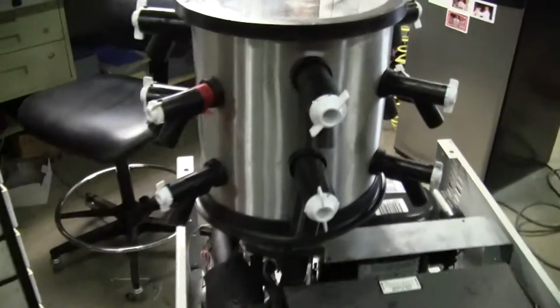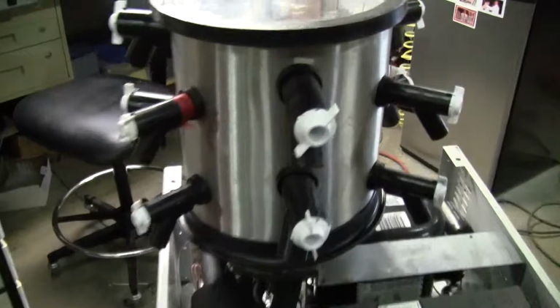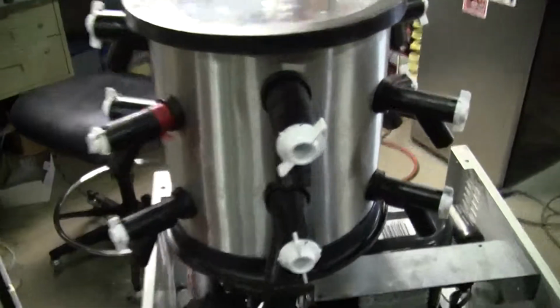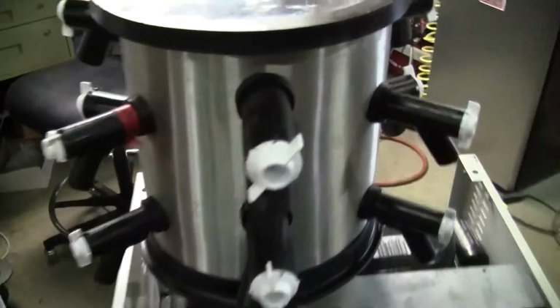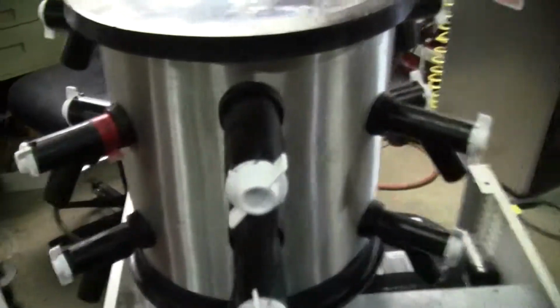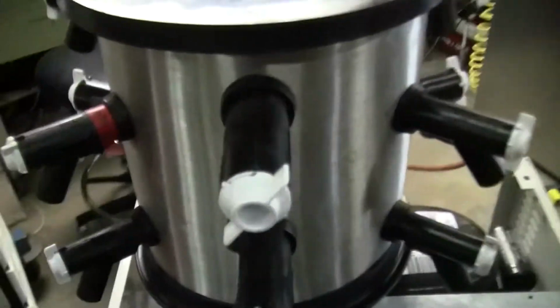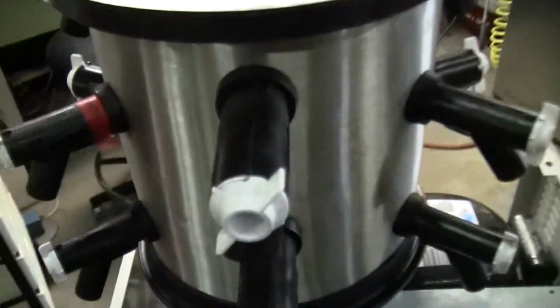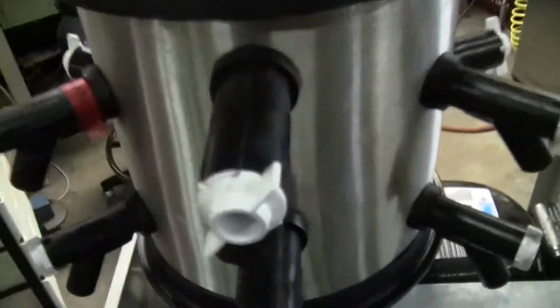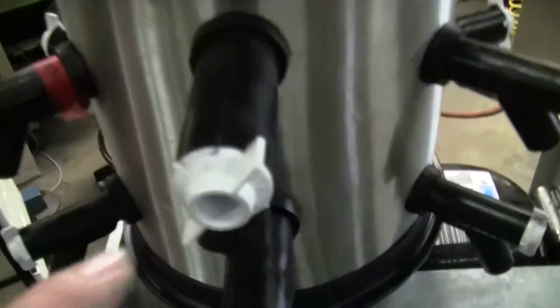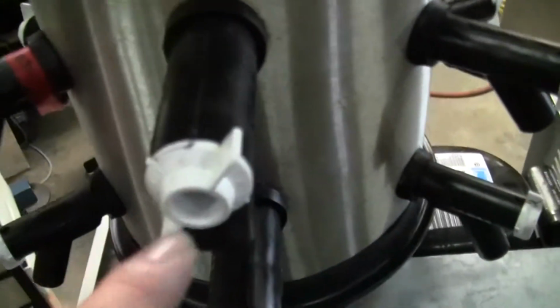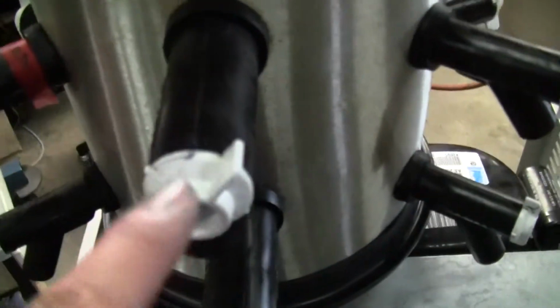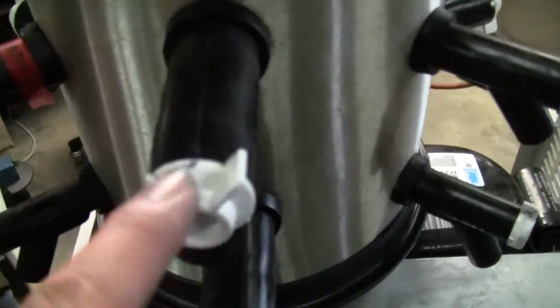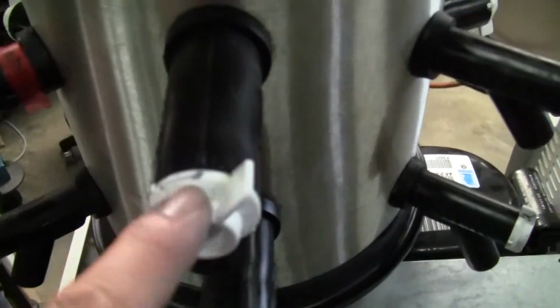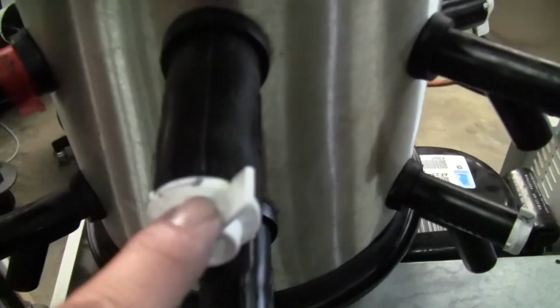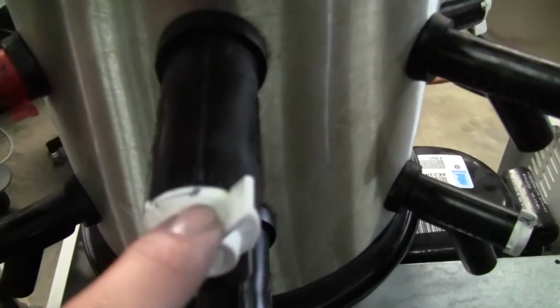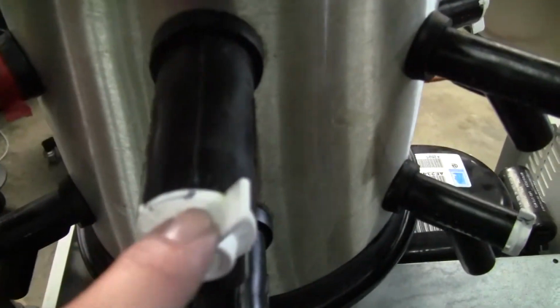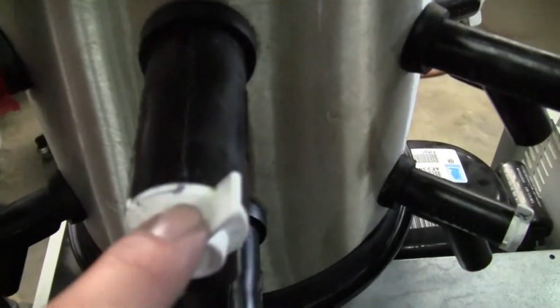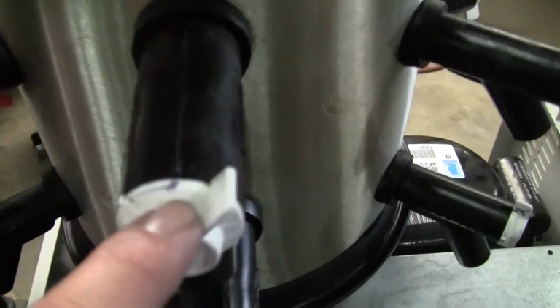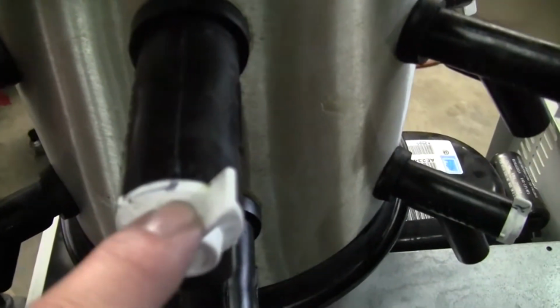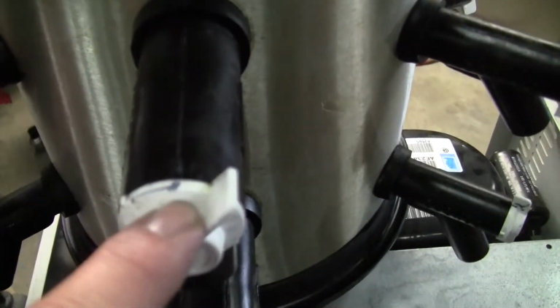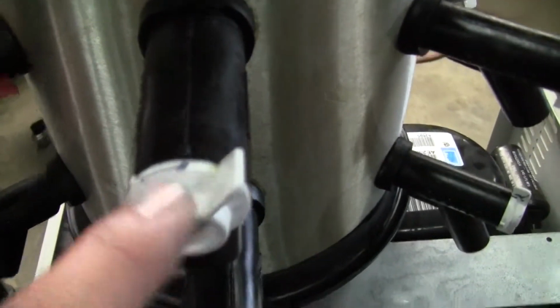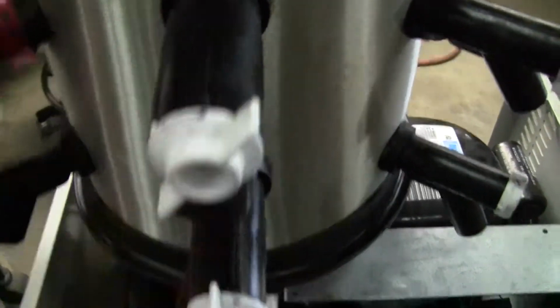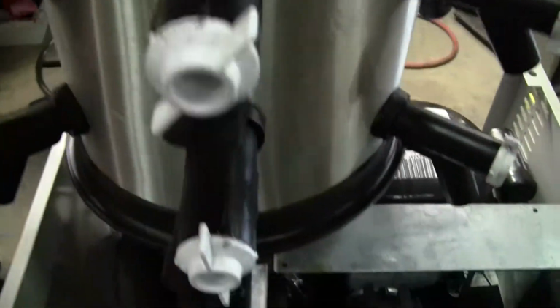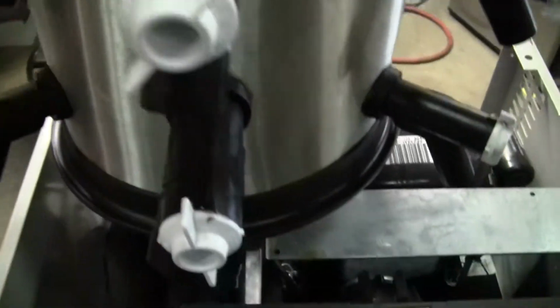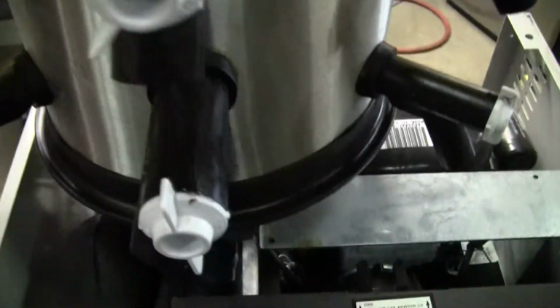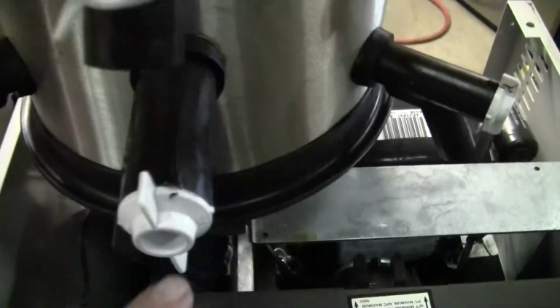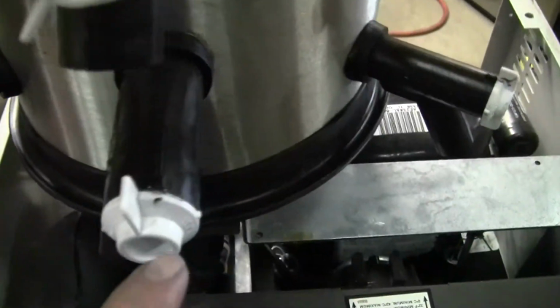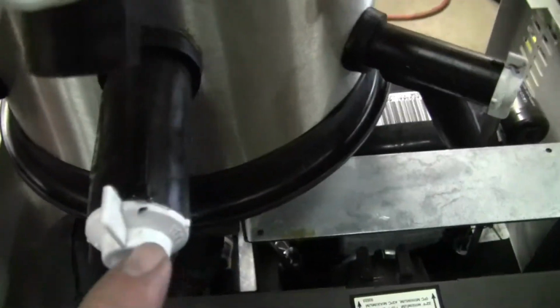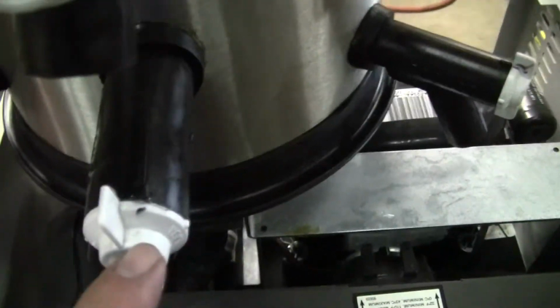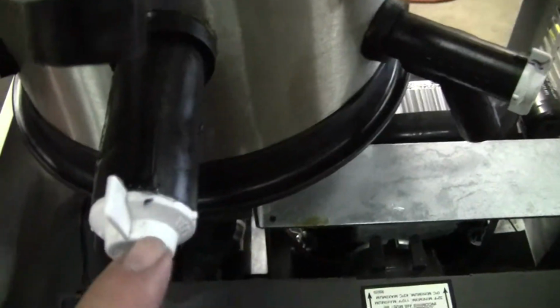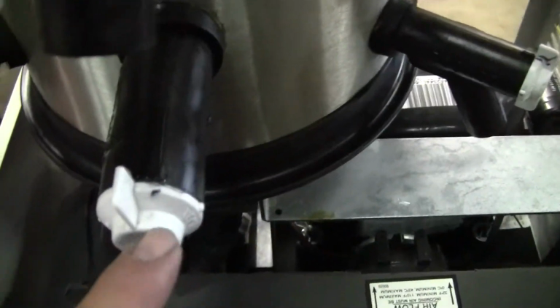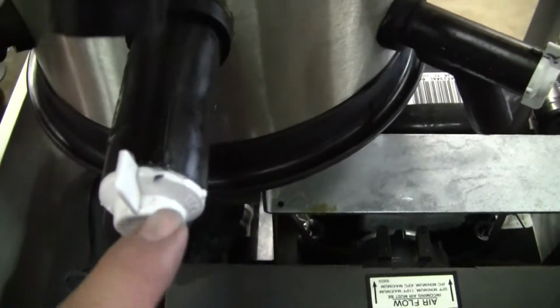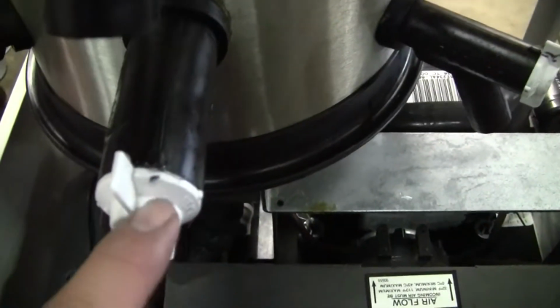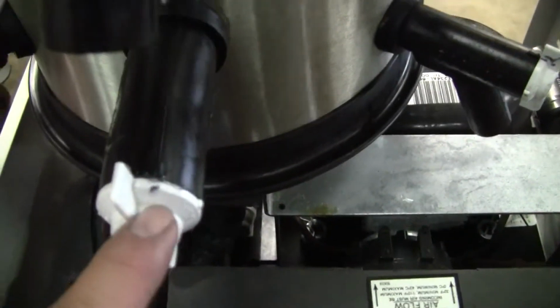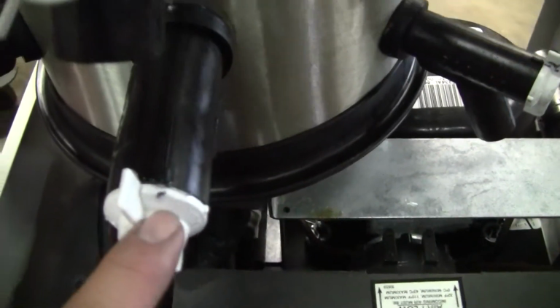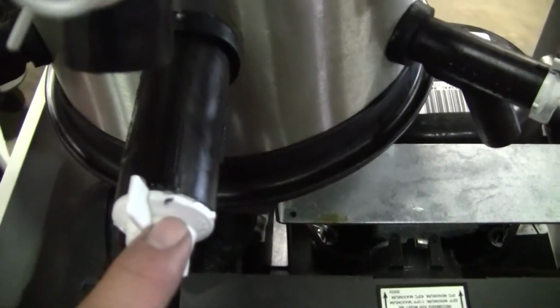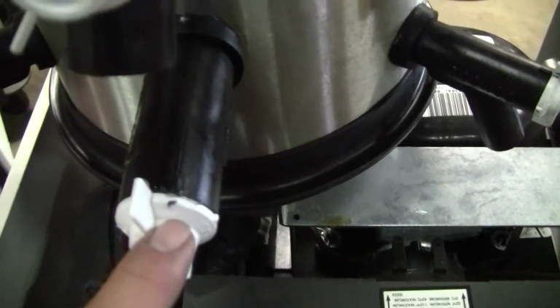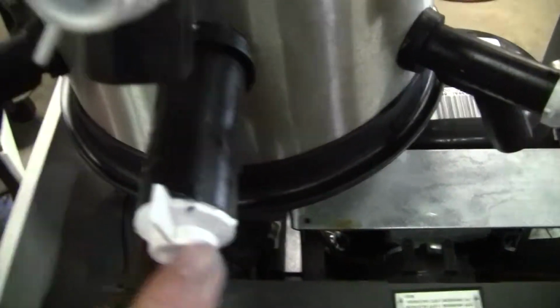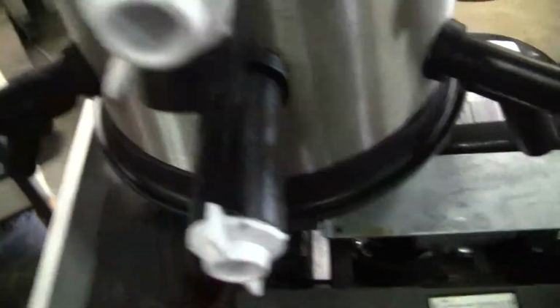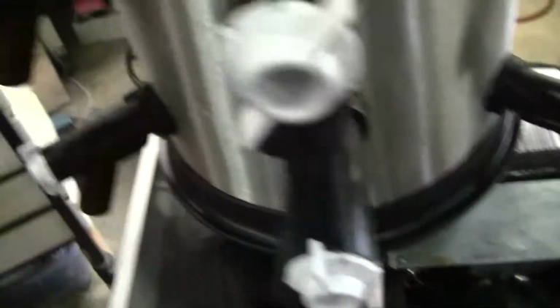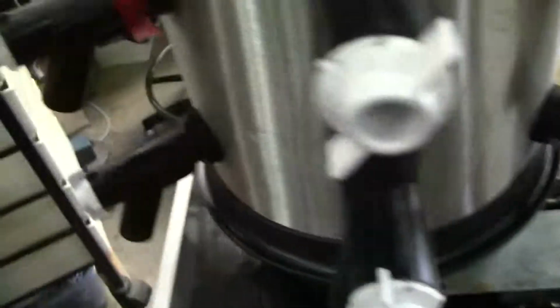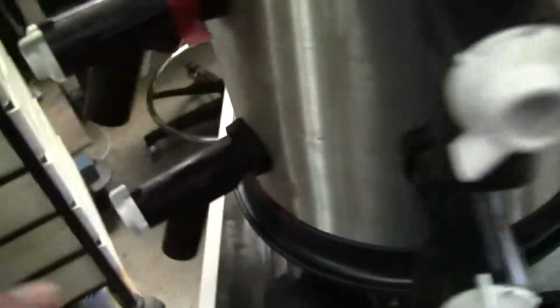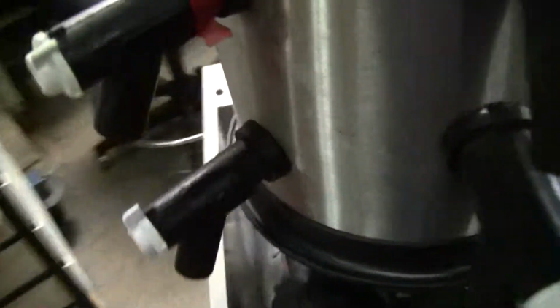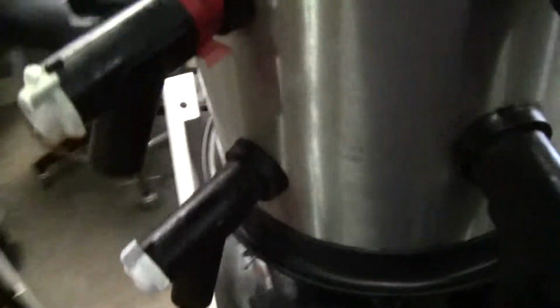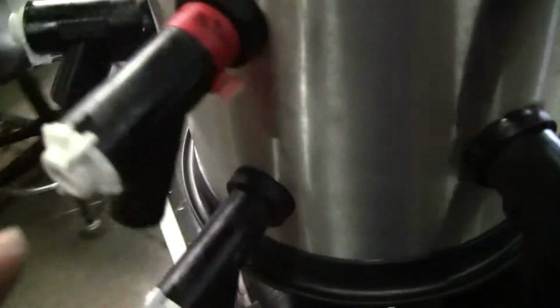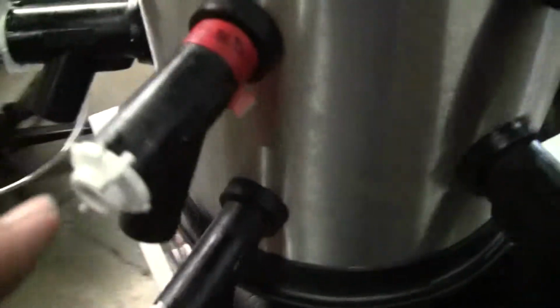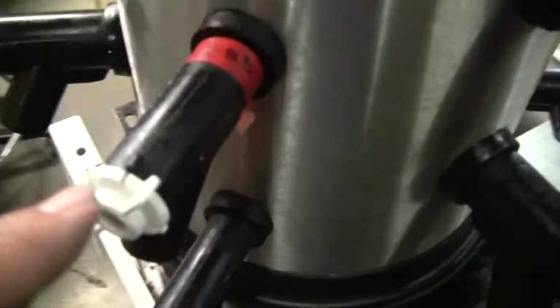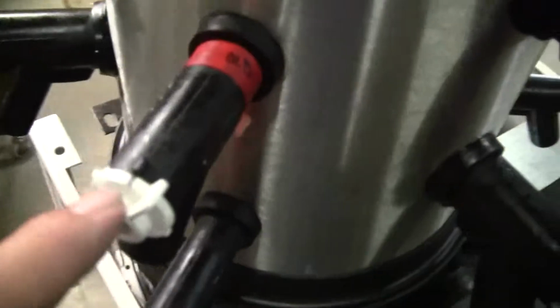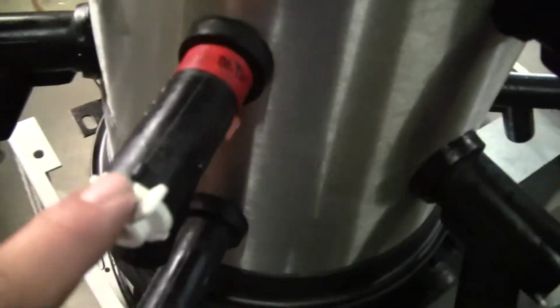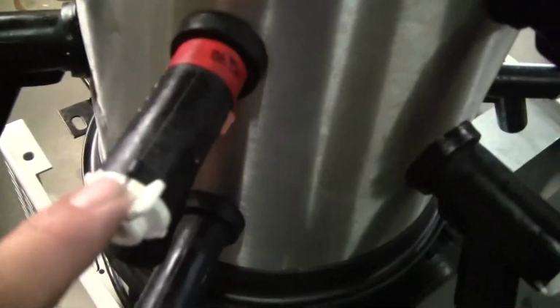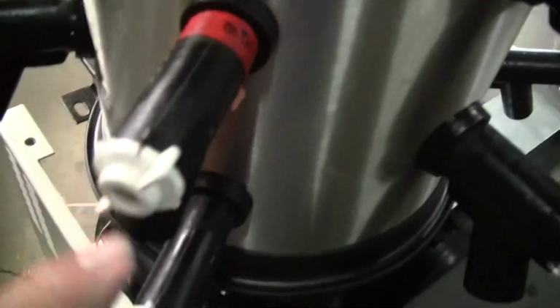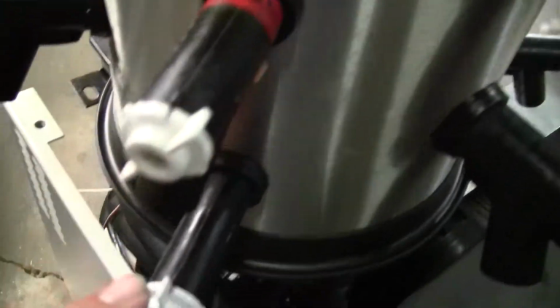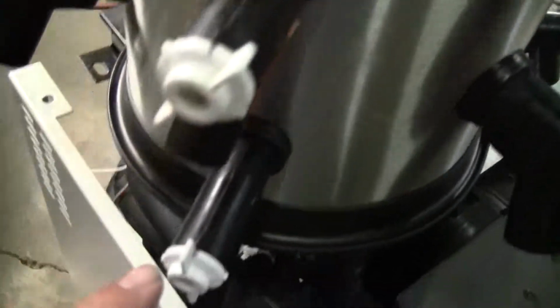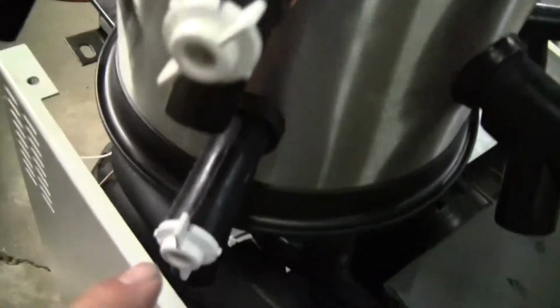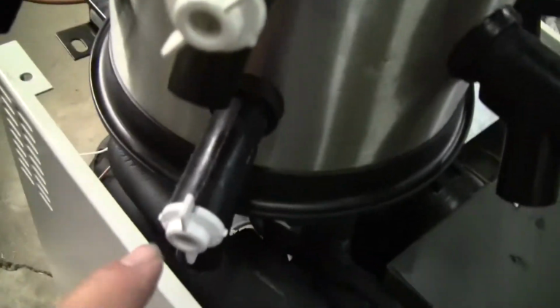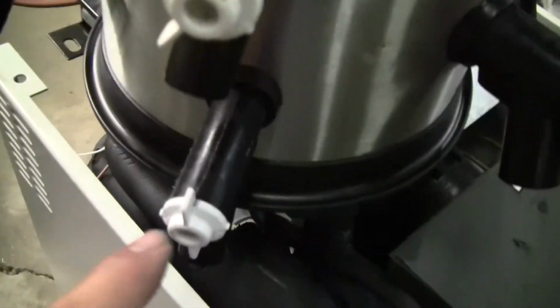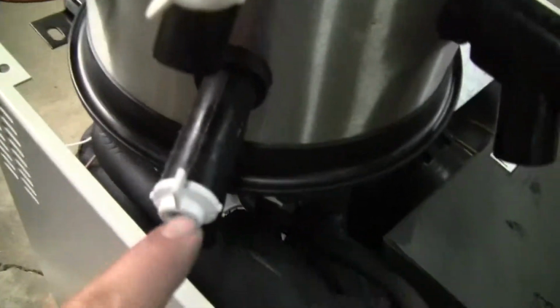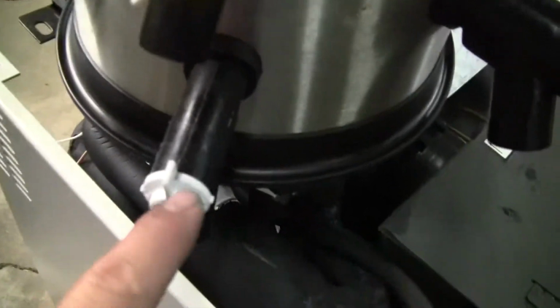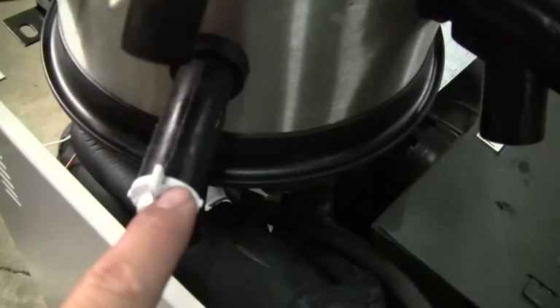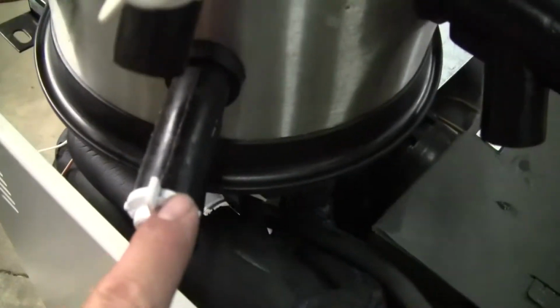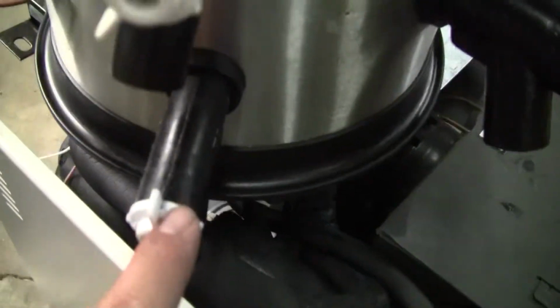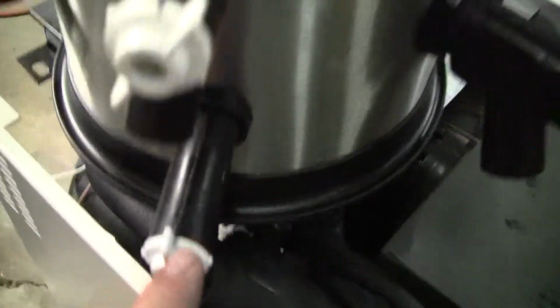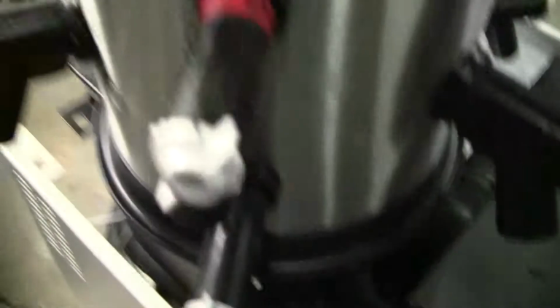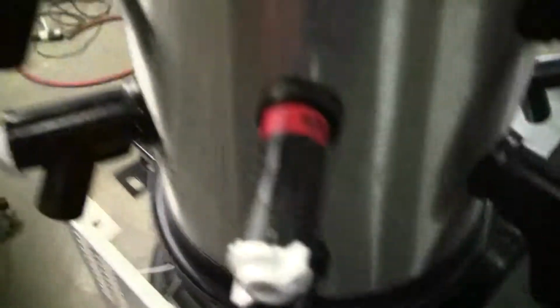We've marked on every one where the closed stop position is. It's the best where we can get it.